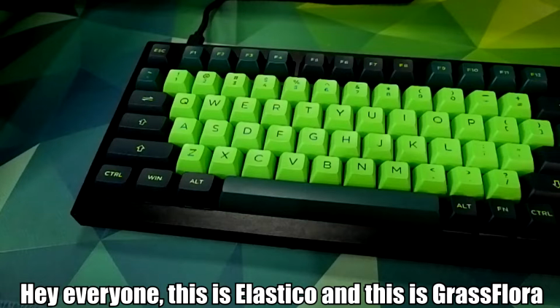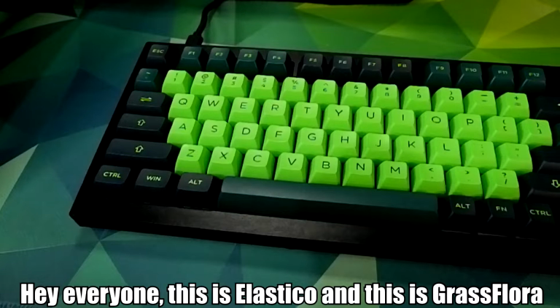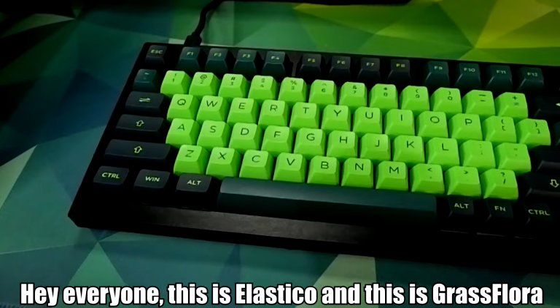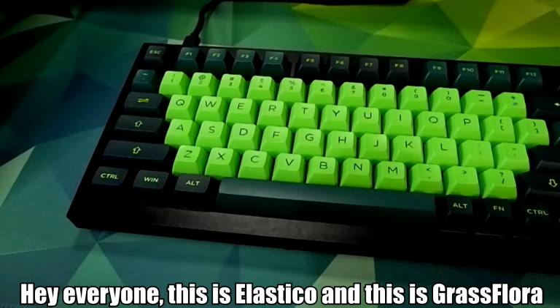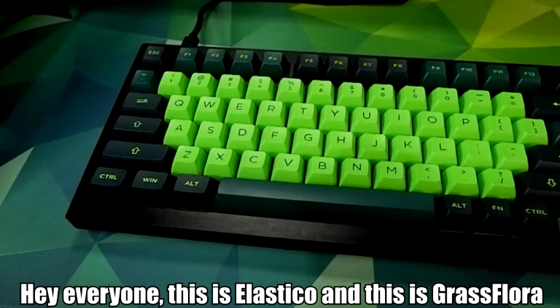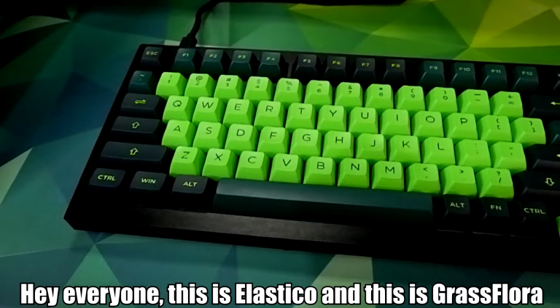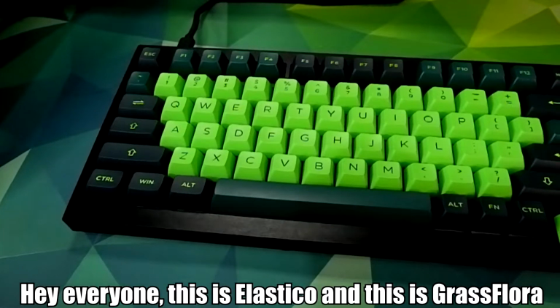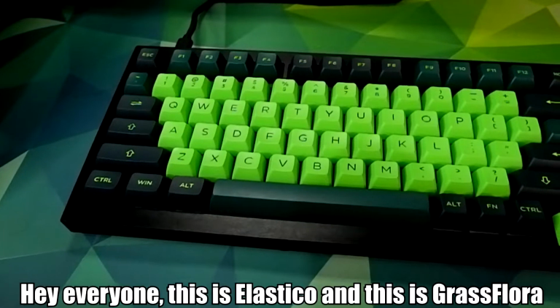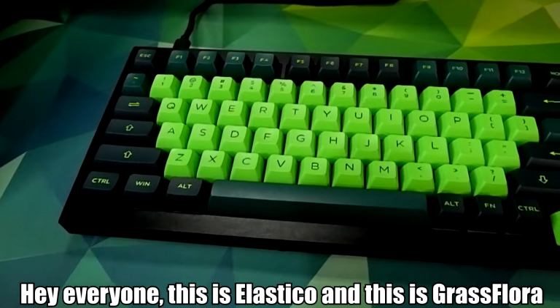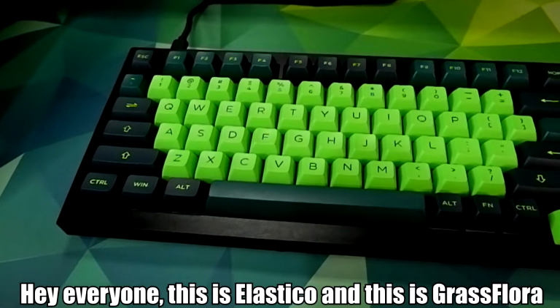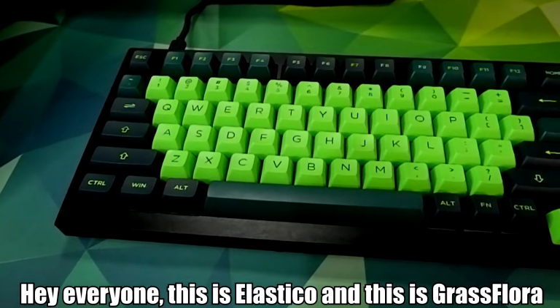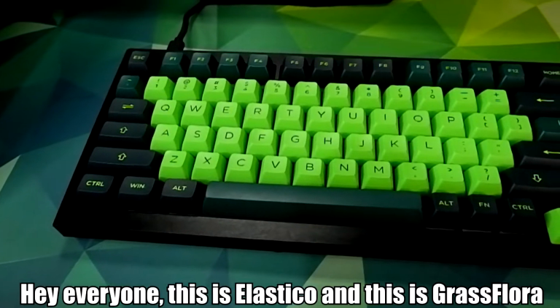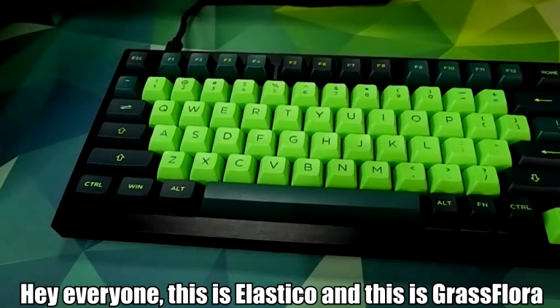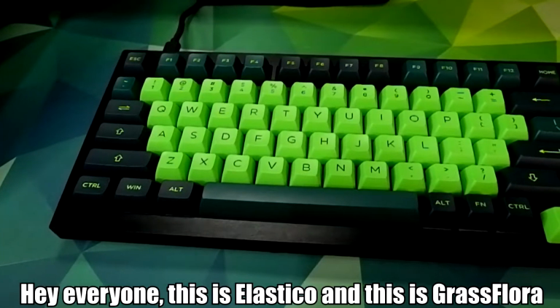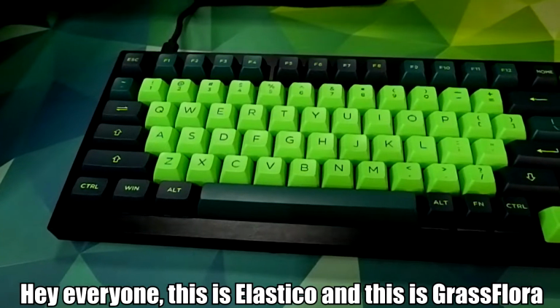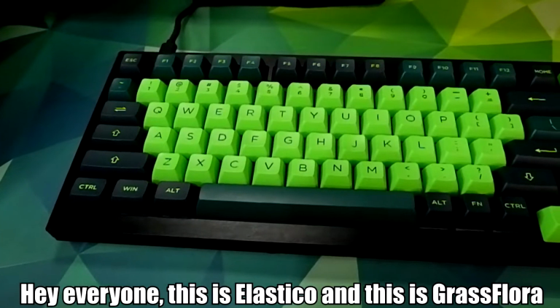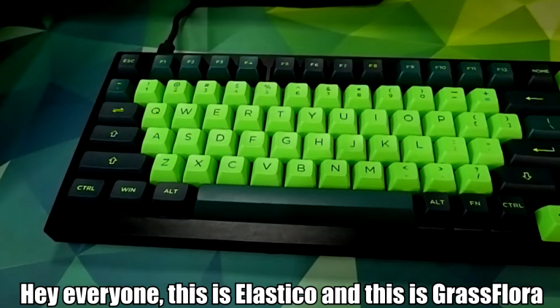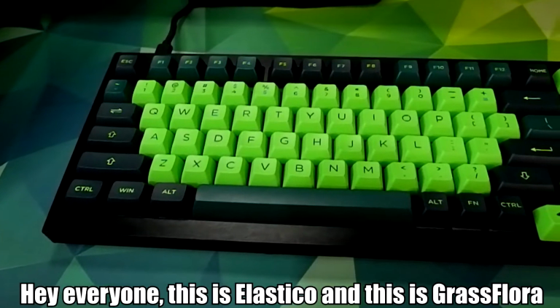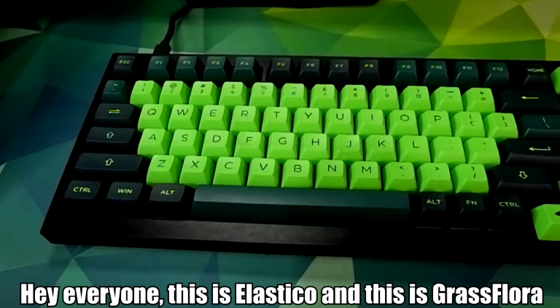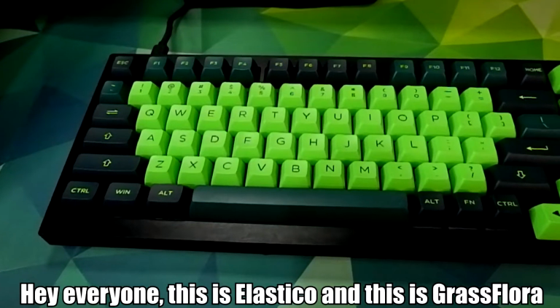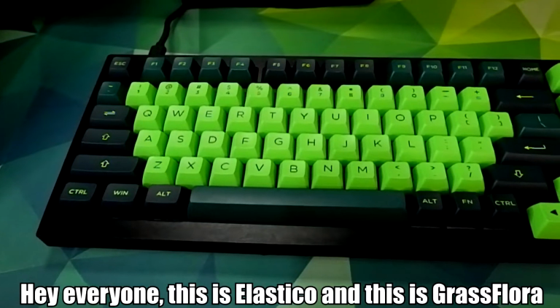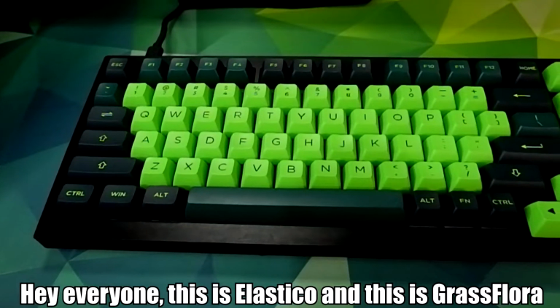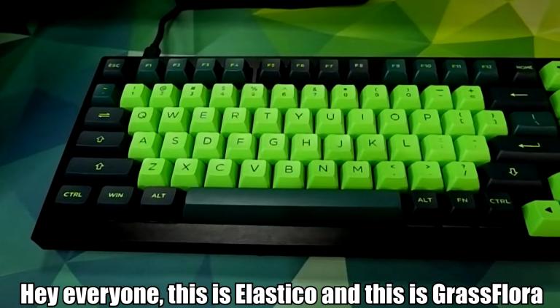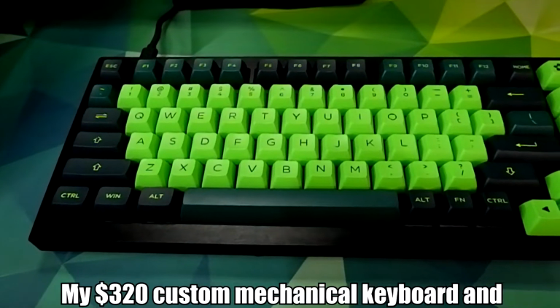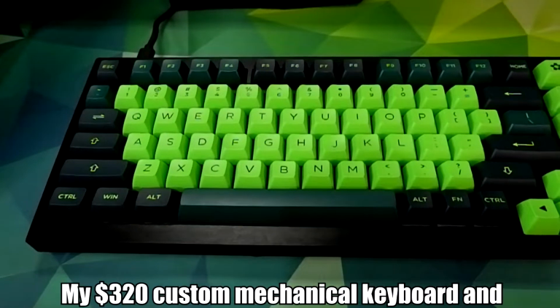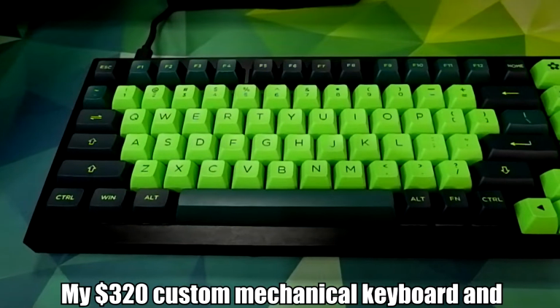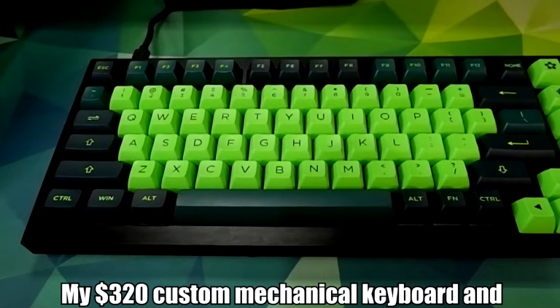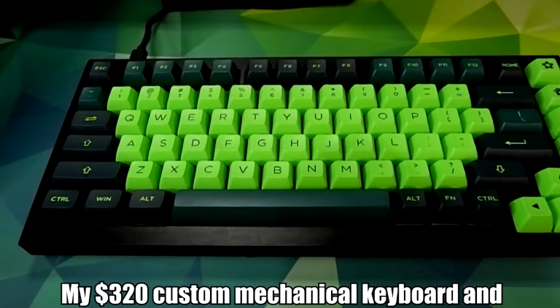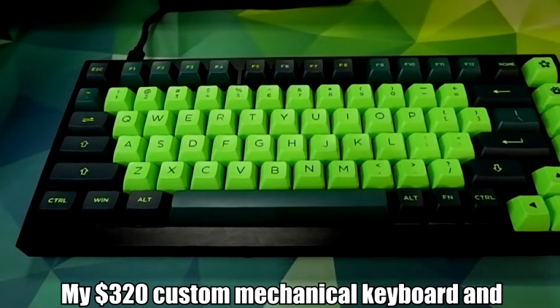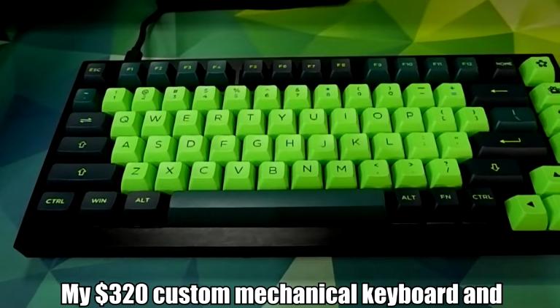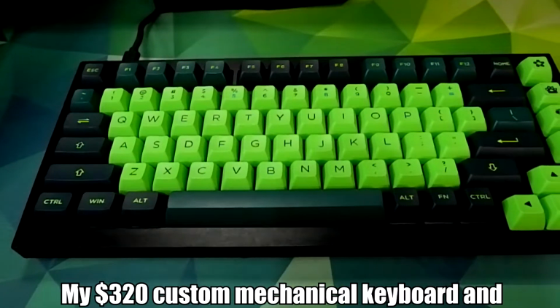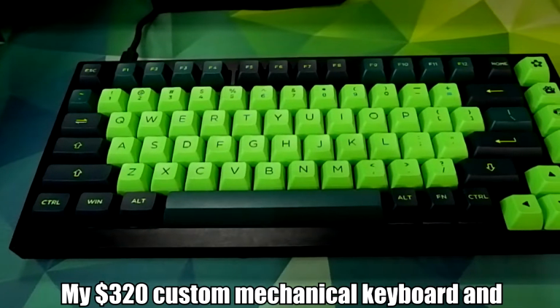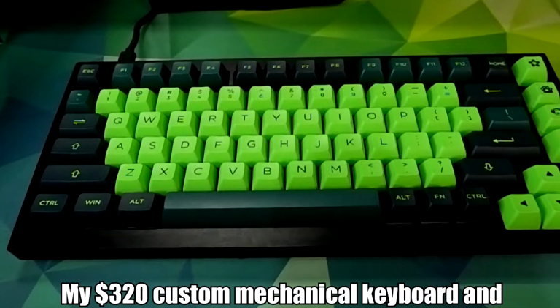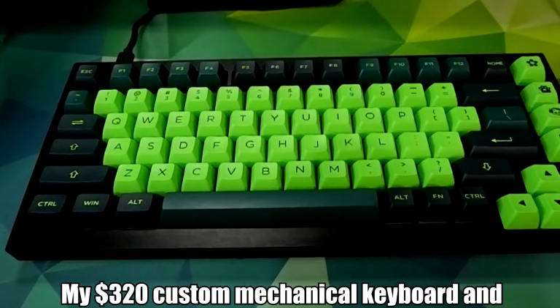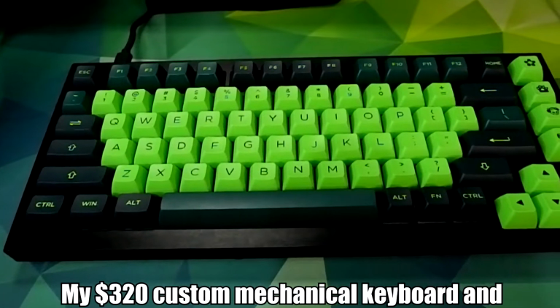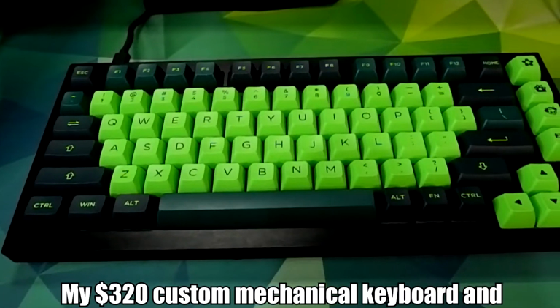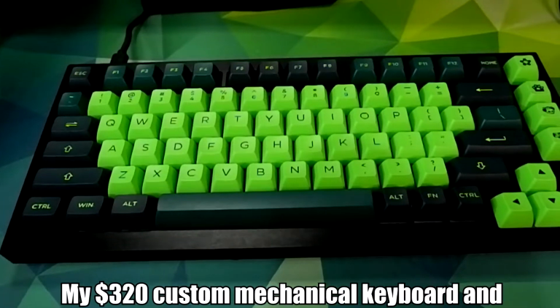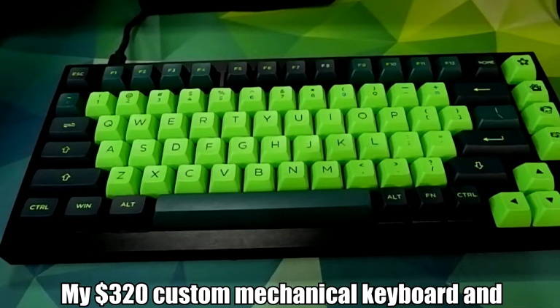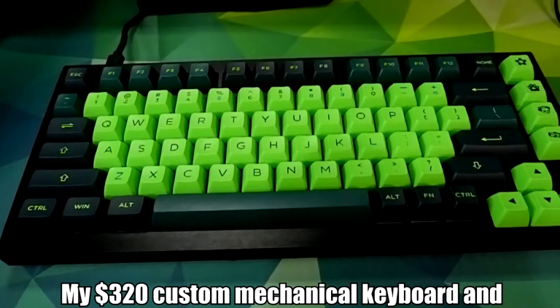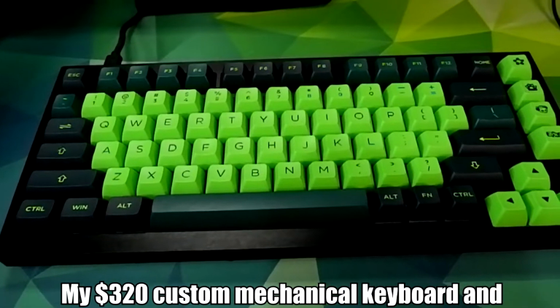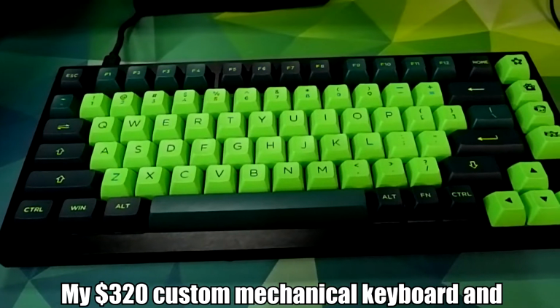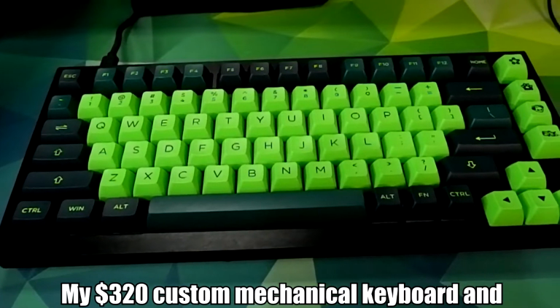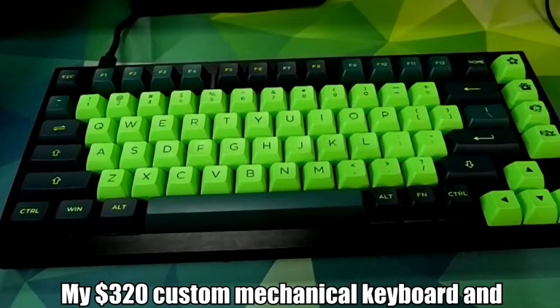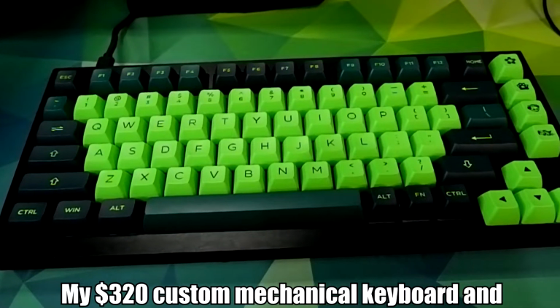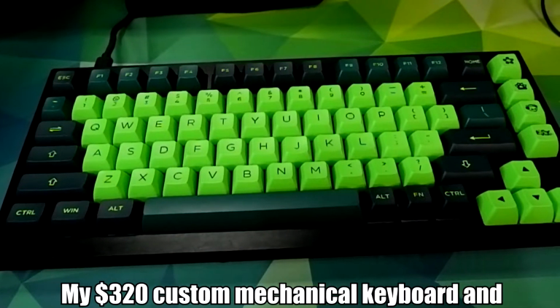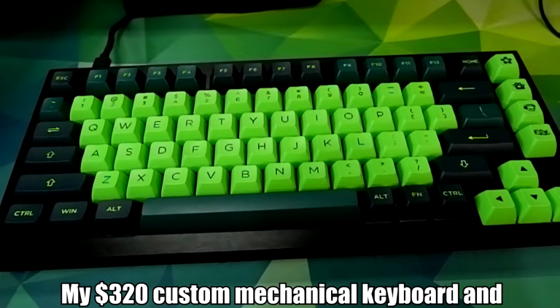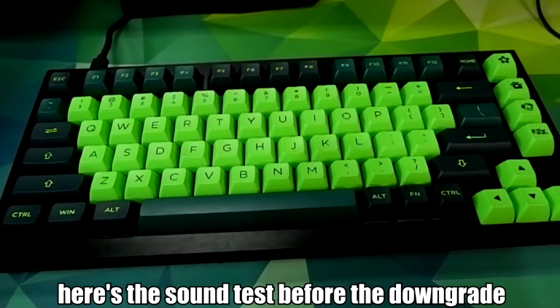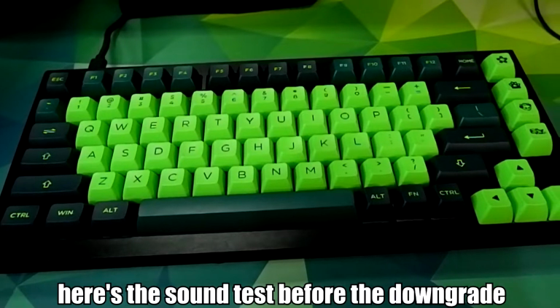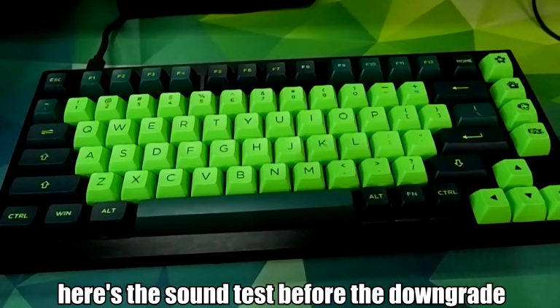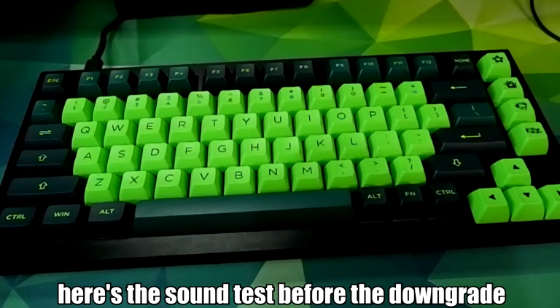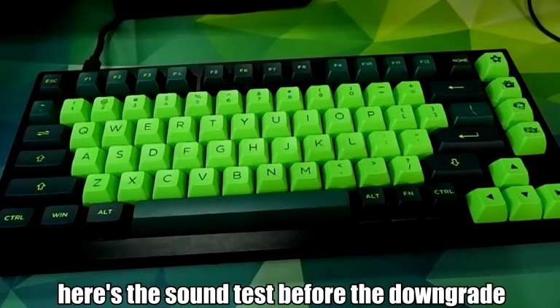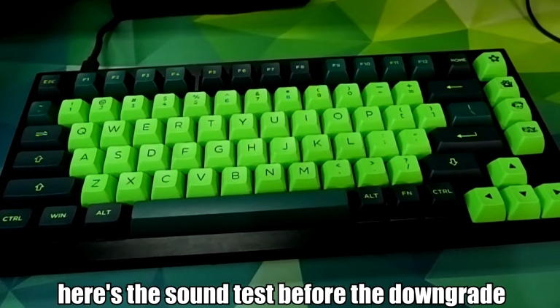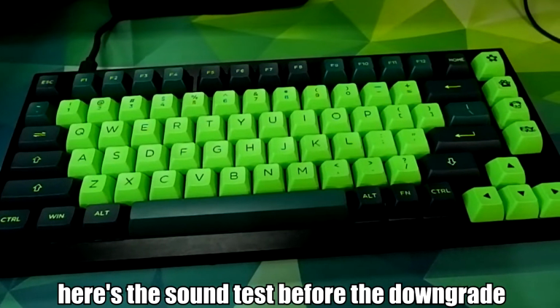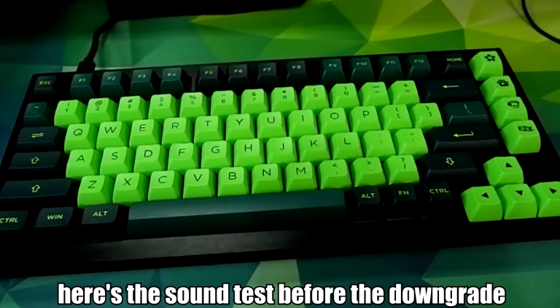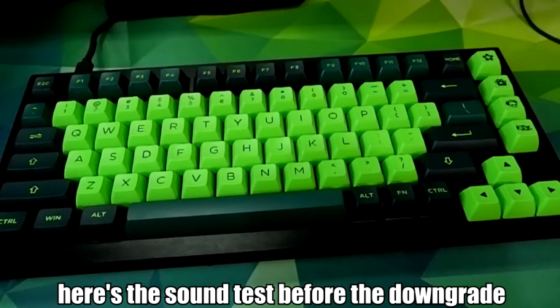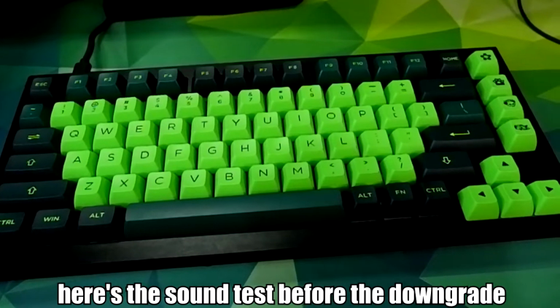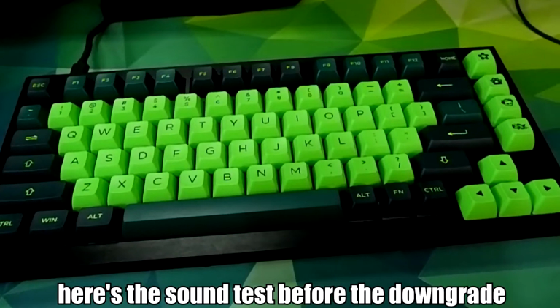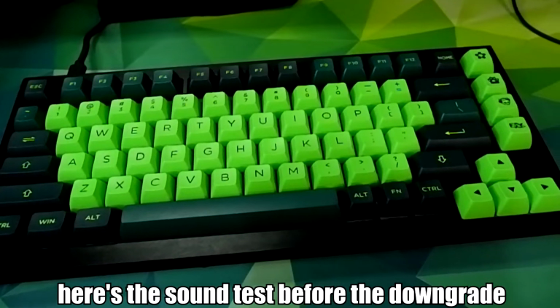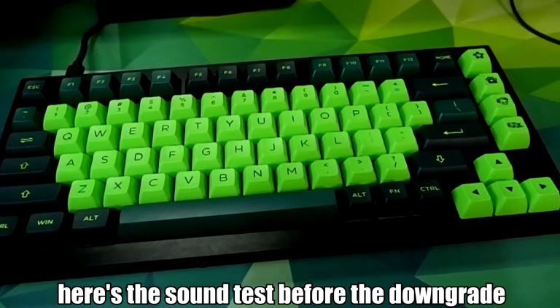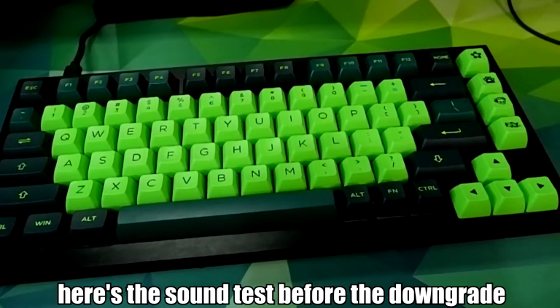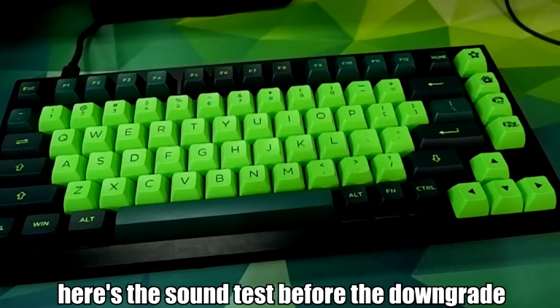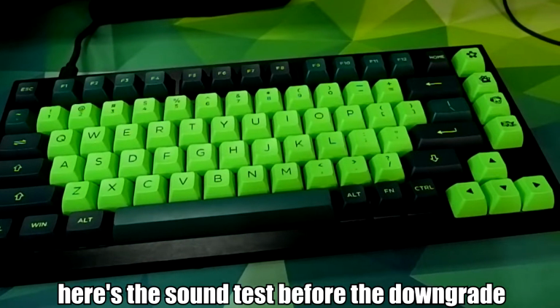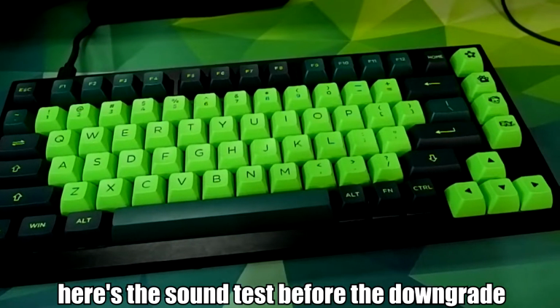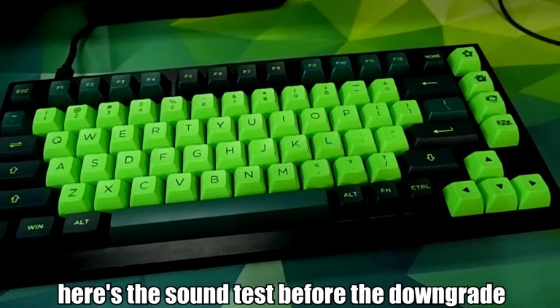Hey everyone, this is Alasko and this is Grass Flora, my $320 custom mechanical keyboard, and here's the sound test before the downgrade.